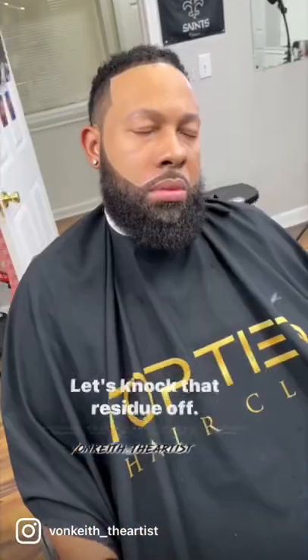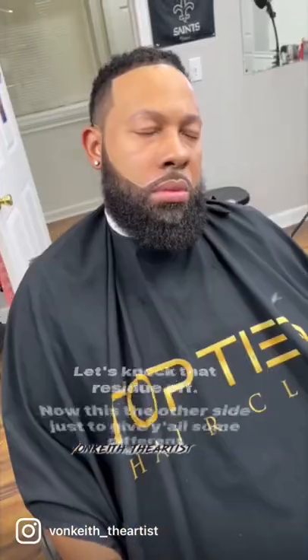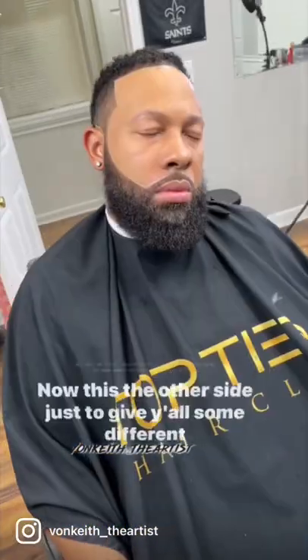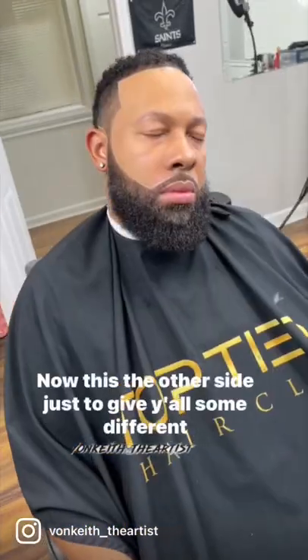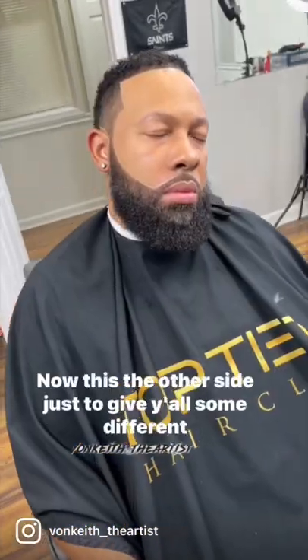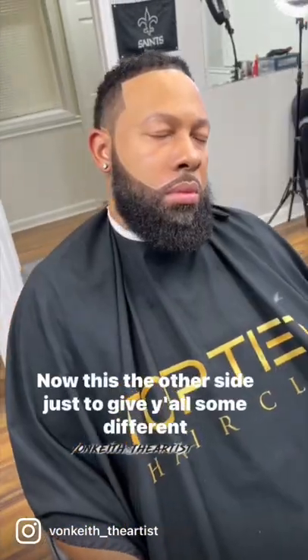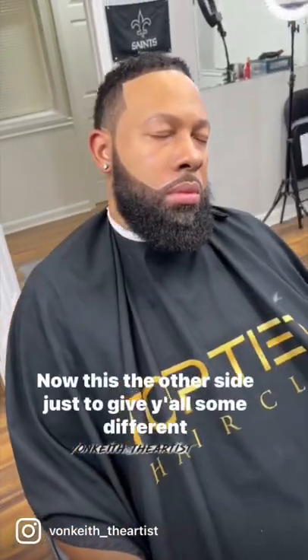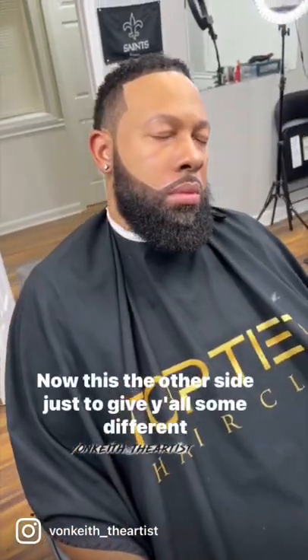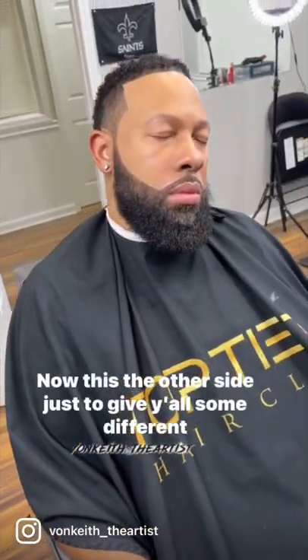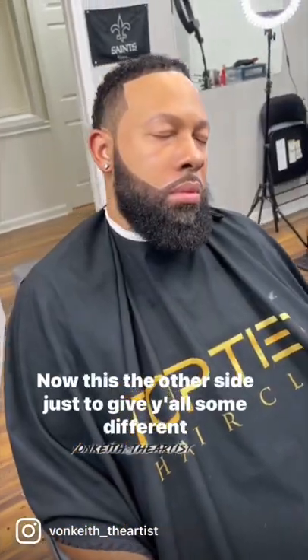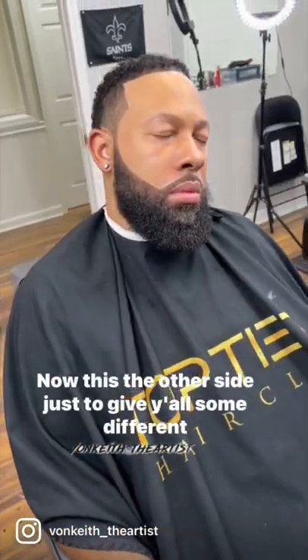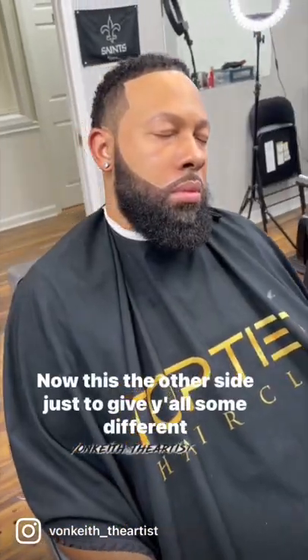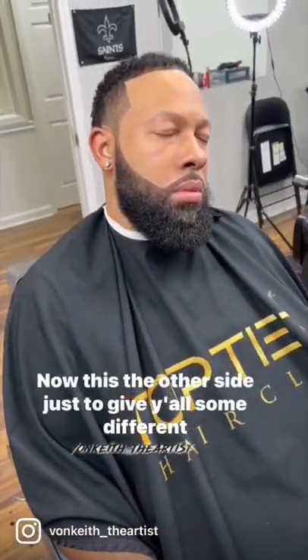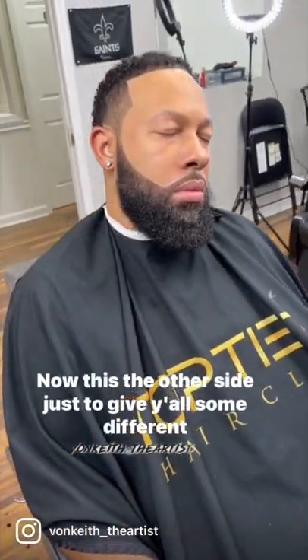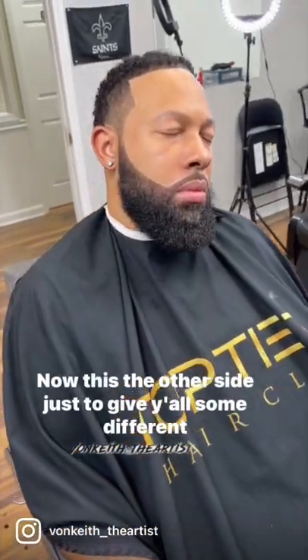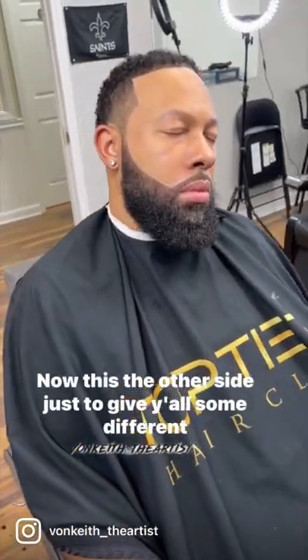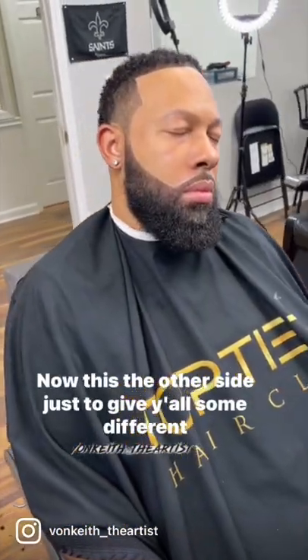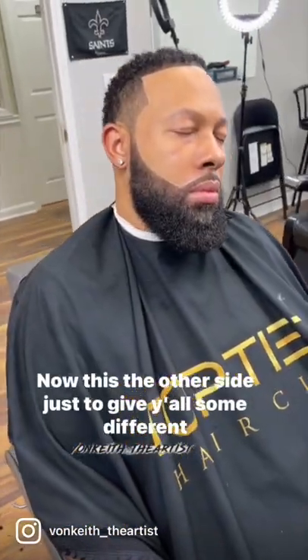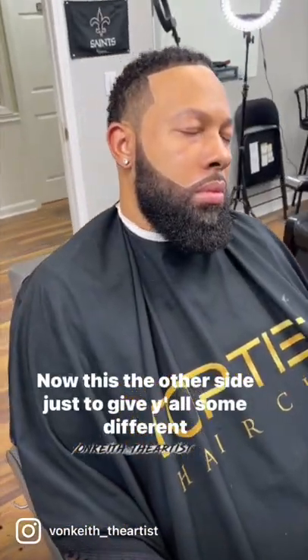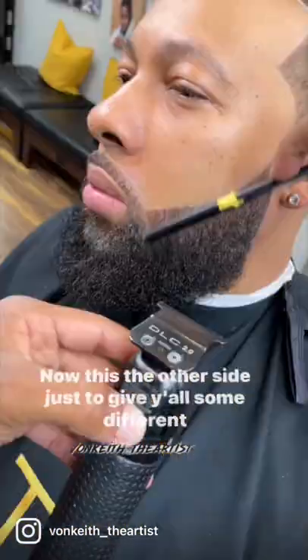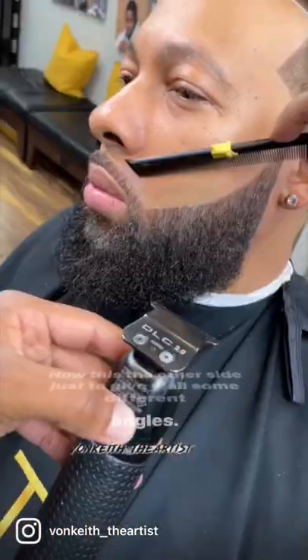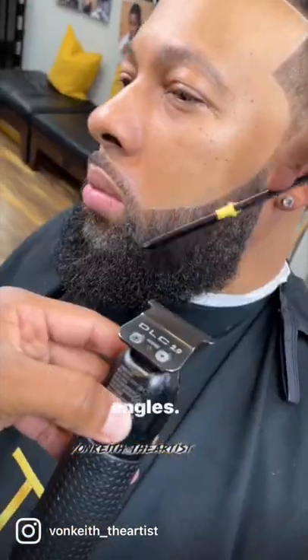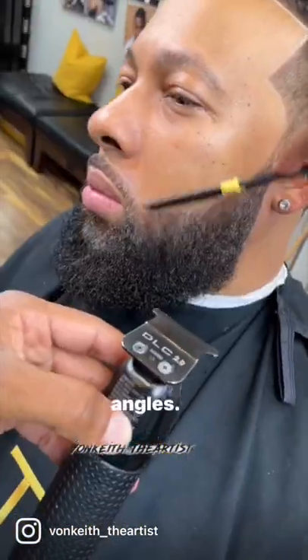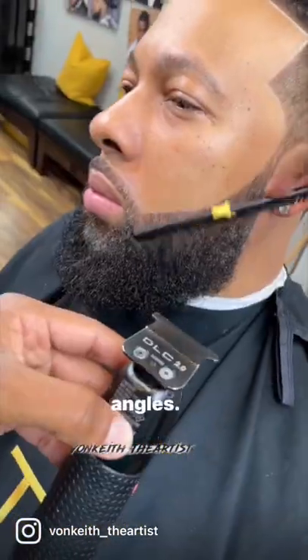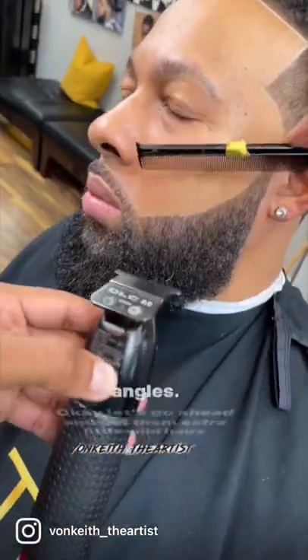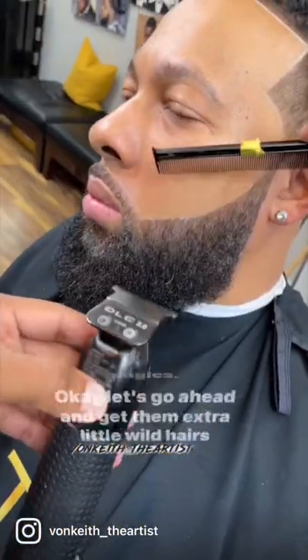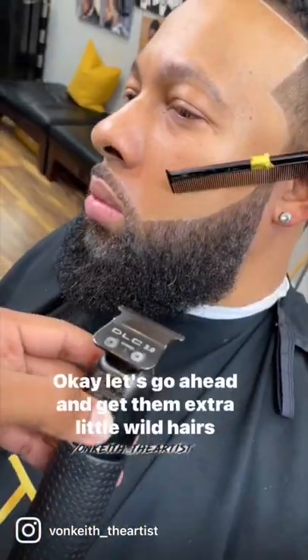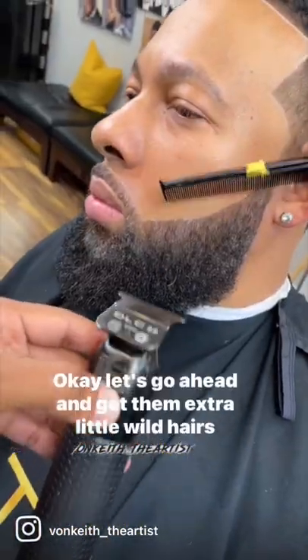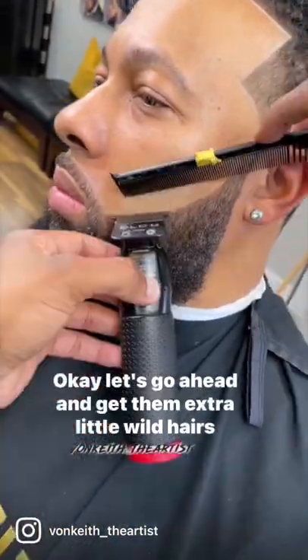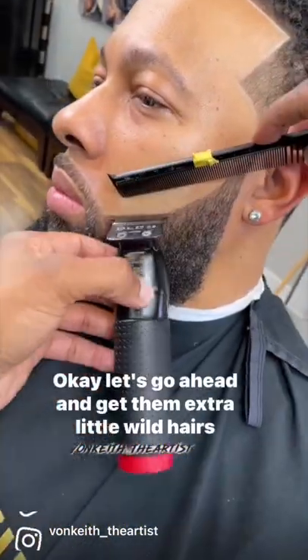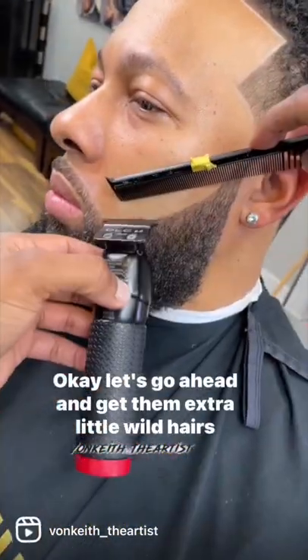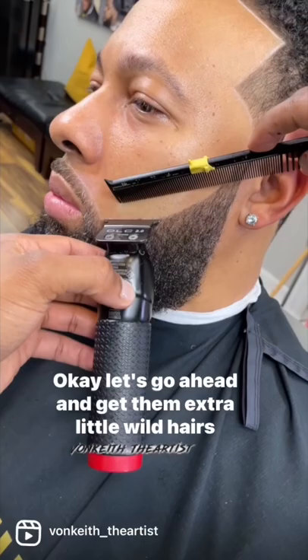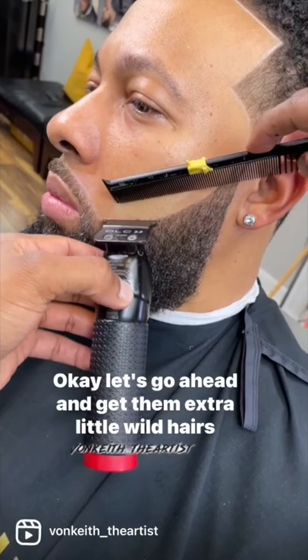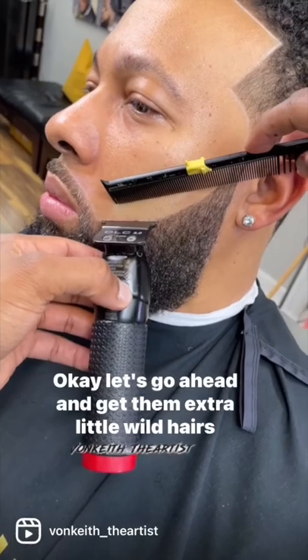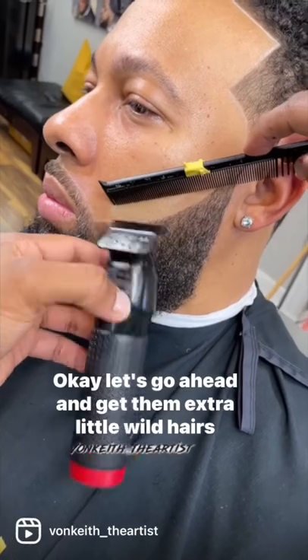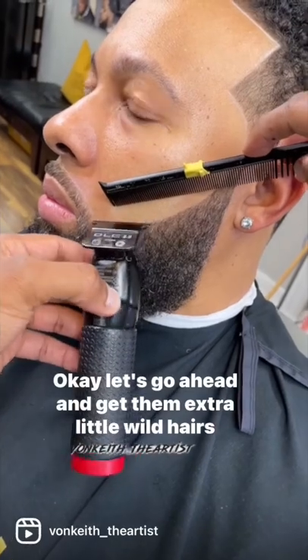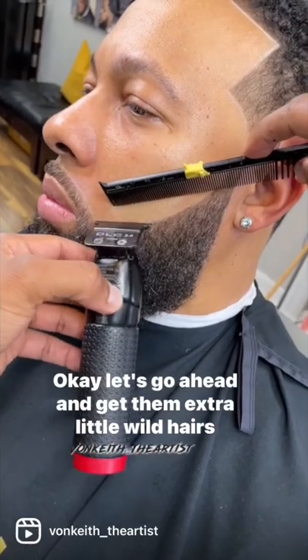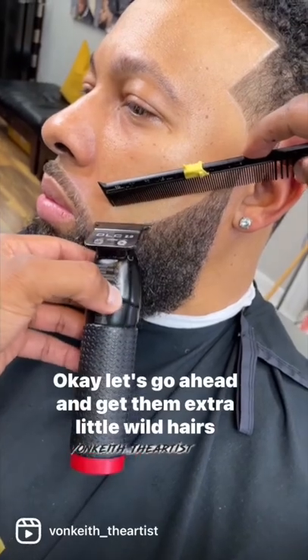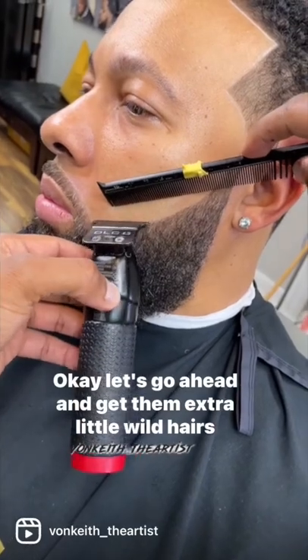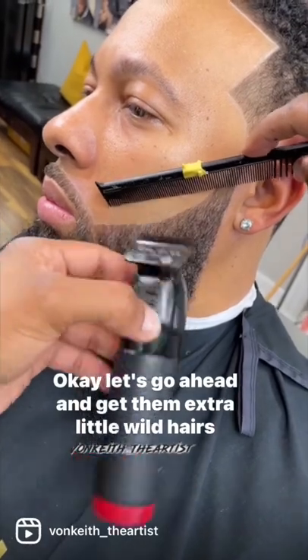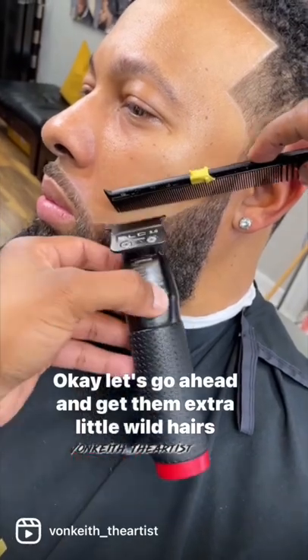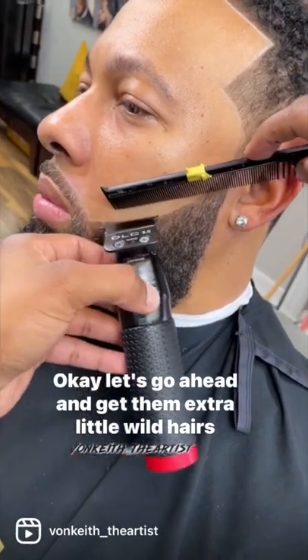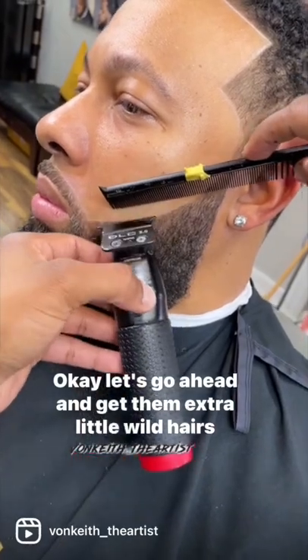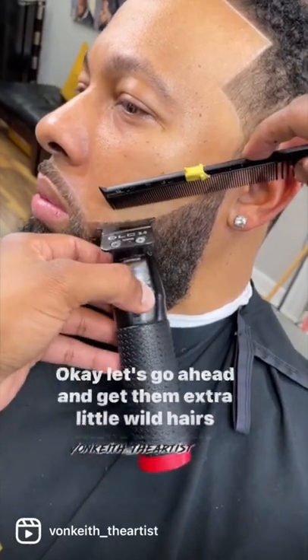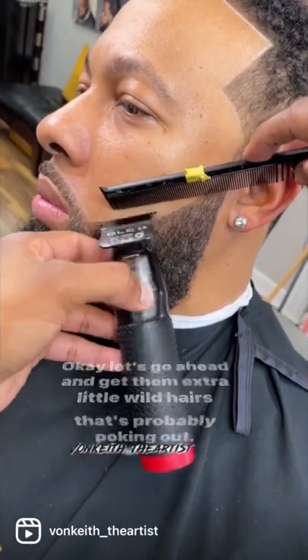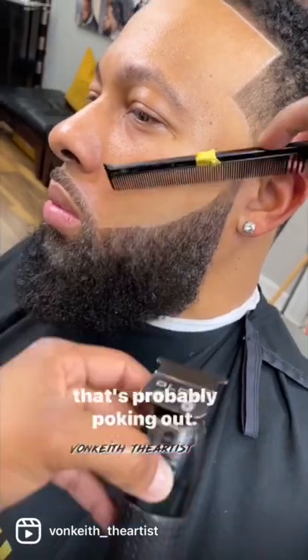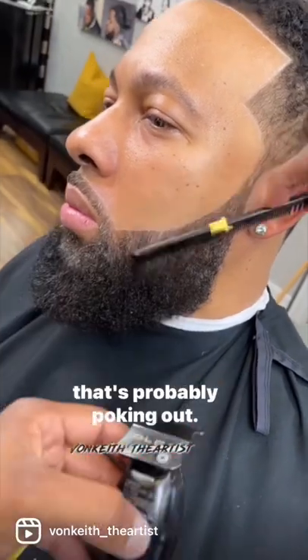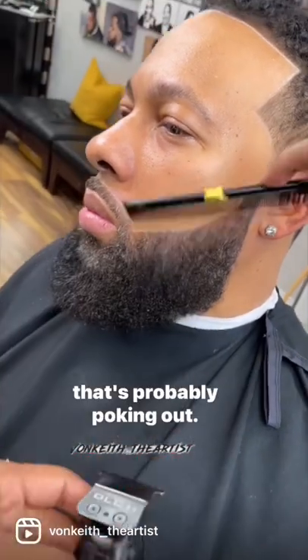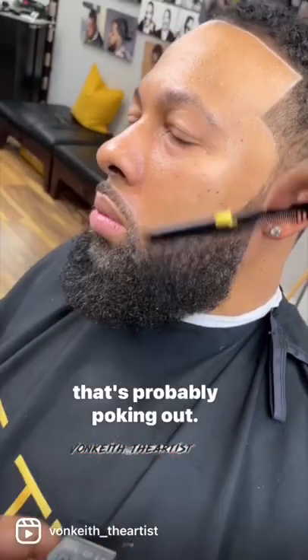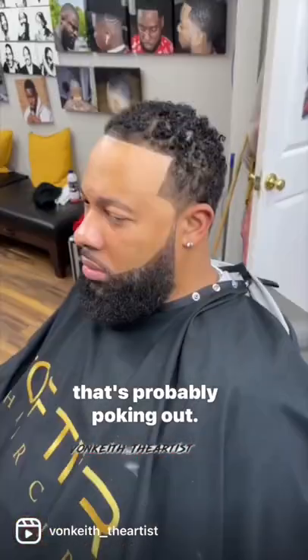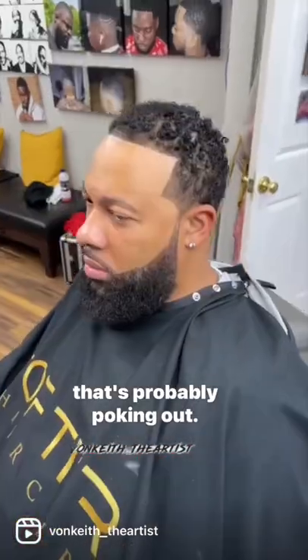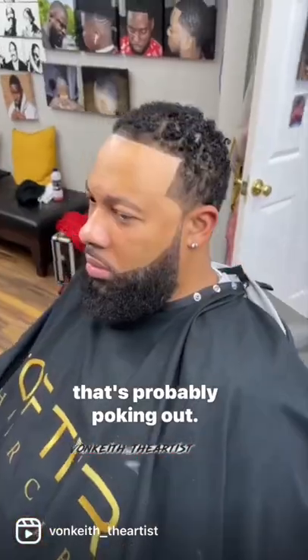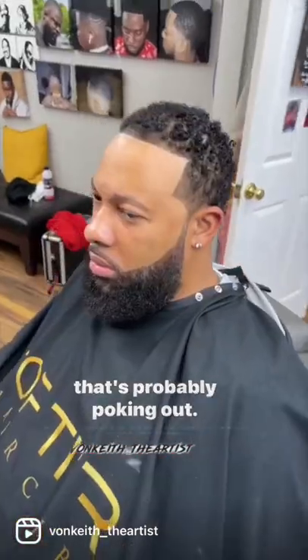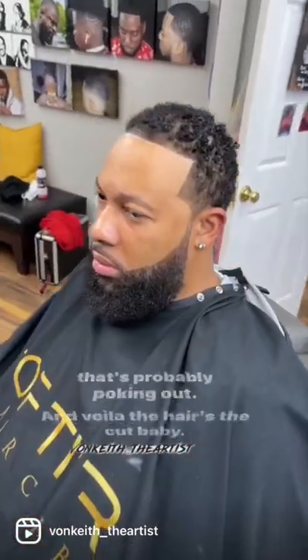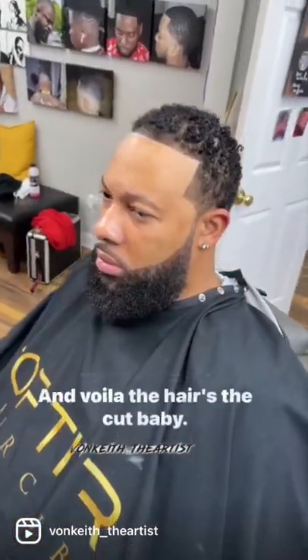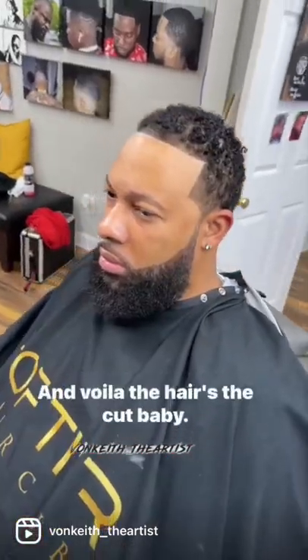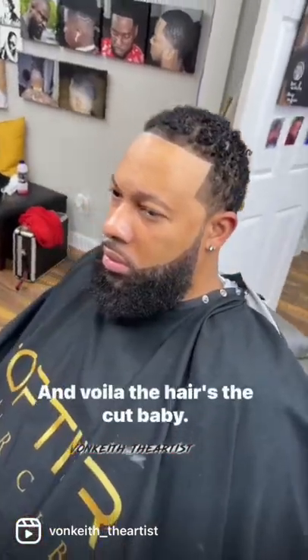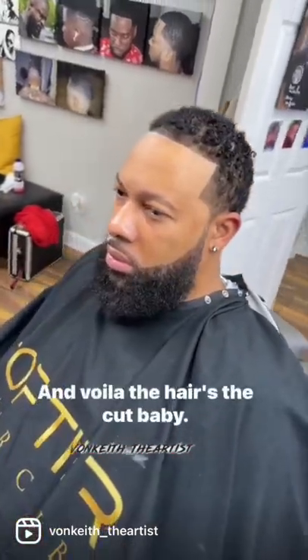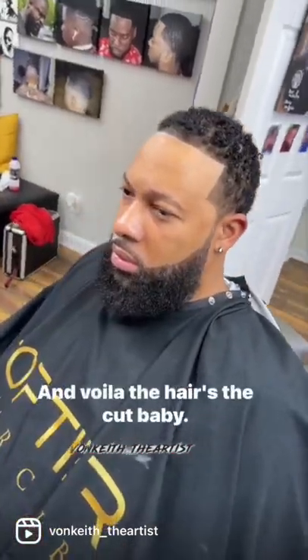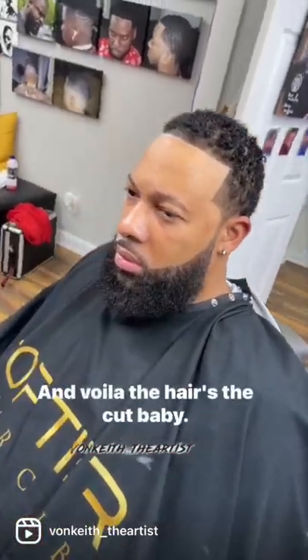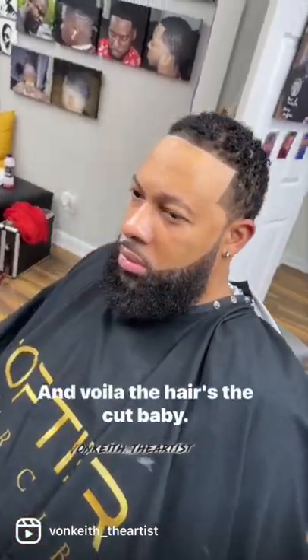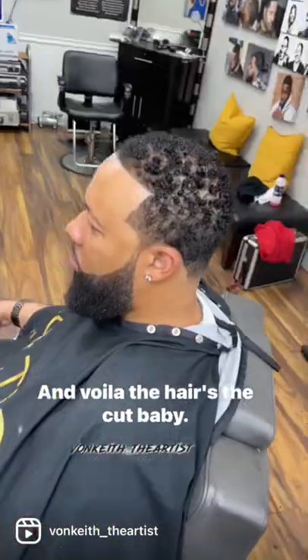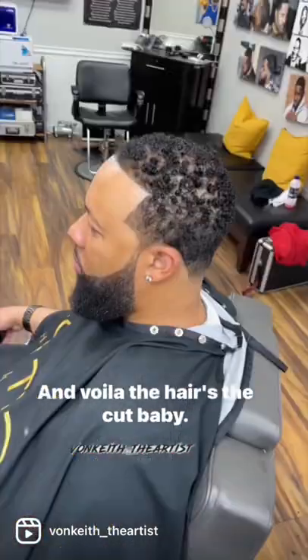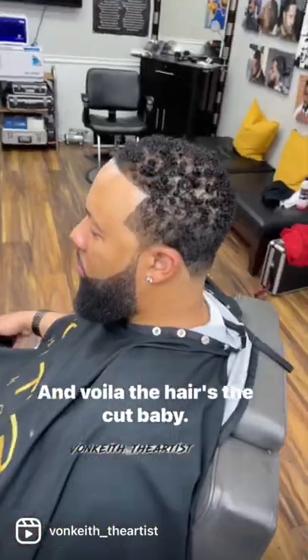Now this is the other side, just to give y'all some different angles. Let's go ahead and get some extra little wild hairs that are probably poking out — and voila, here's the cut.